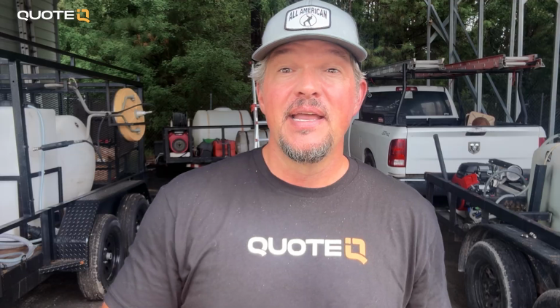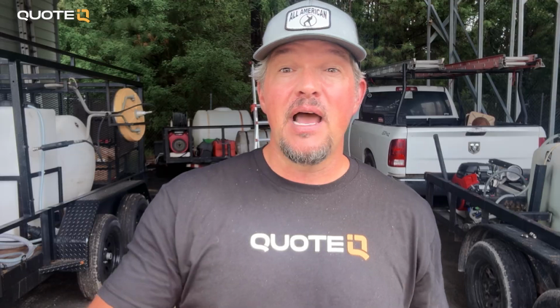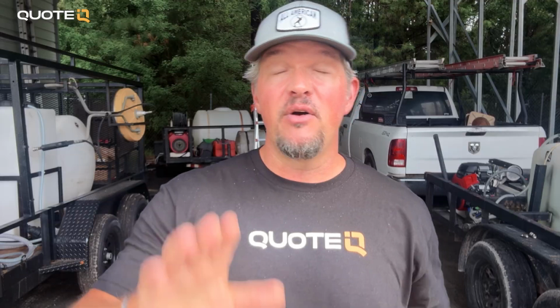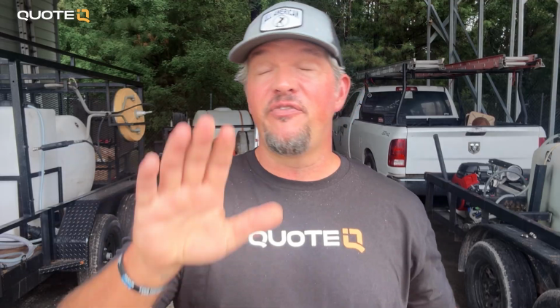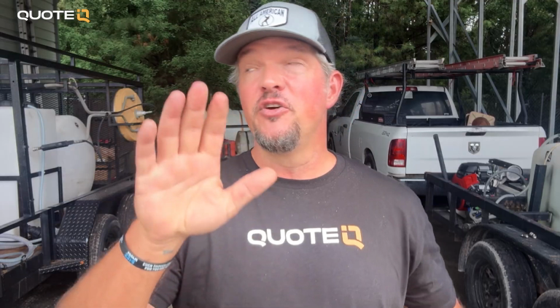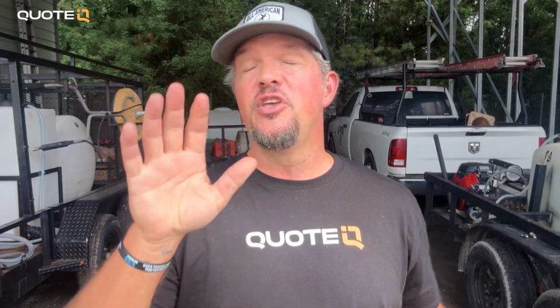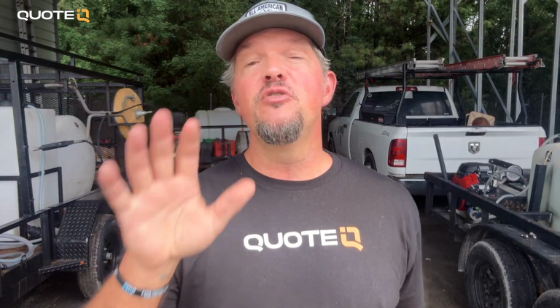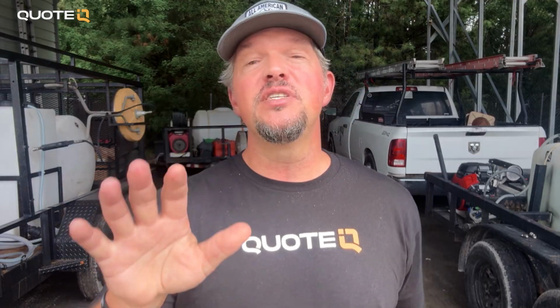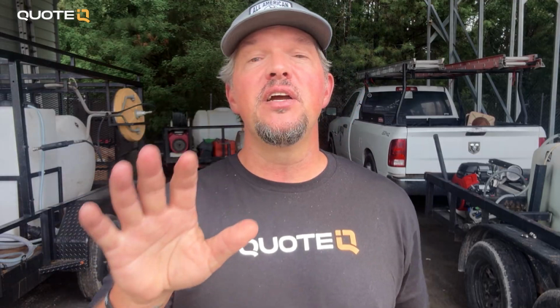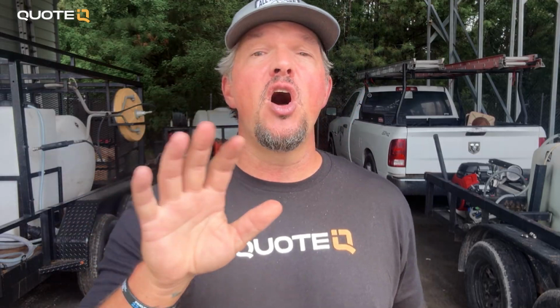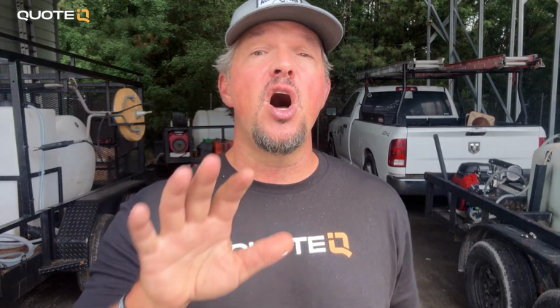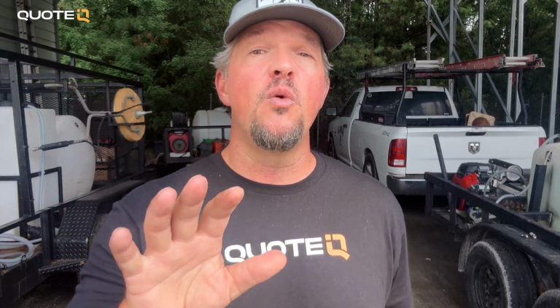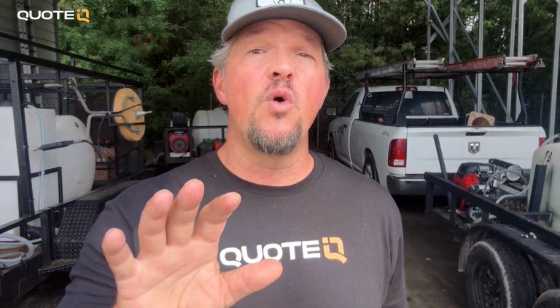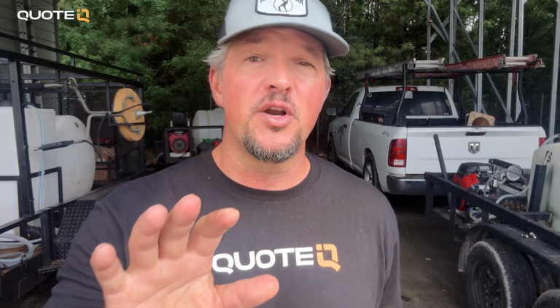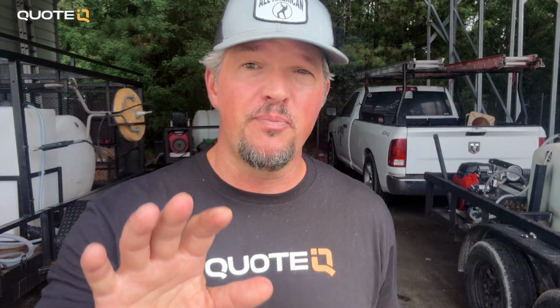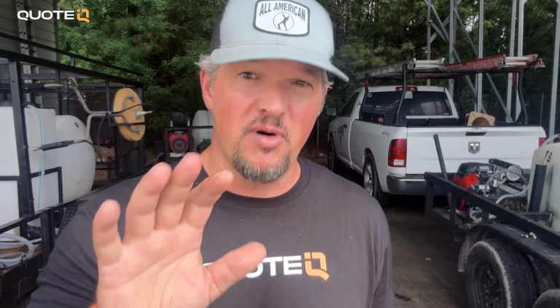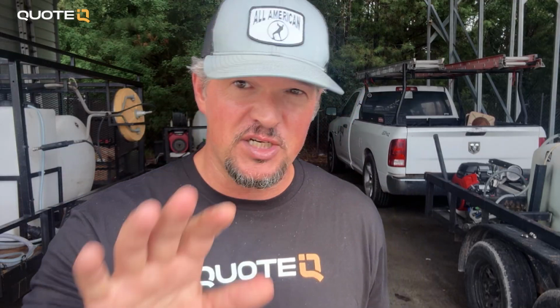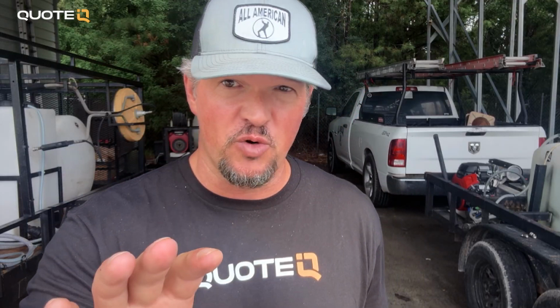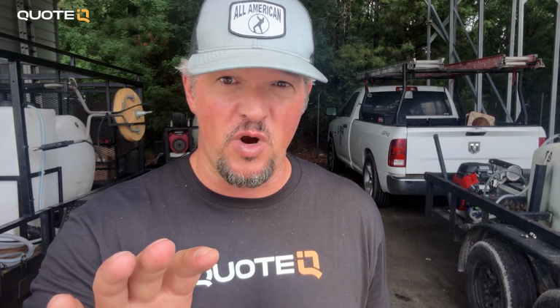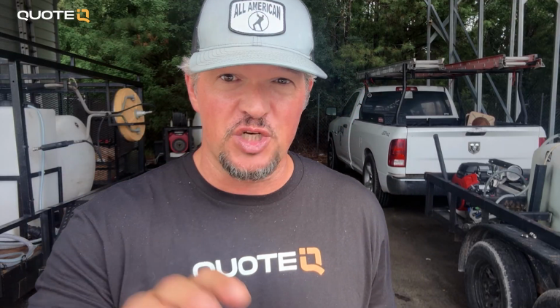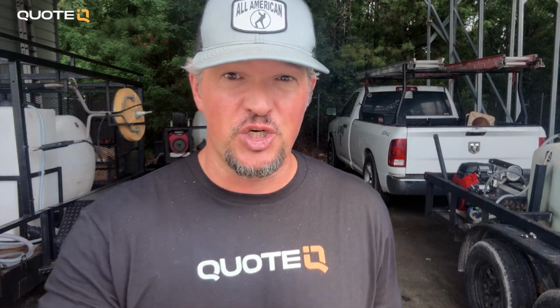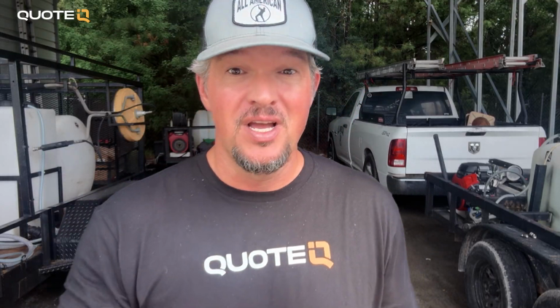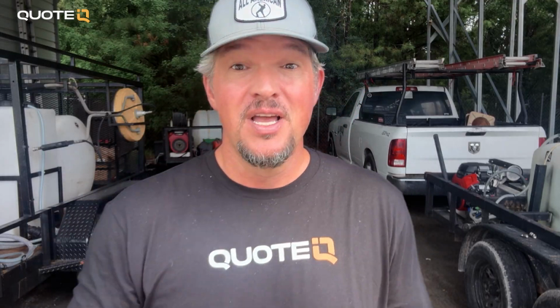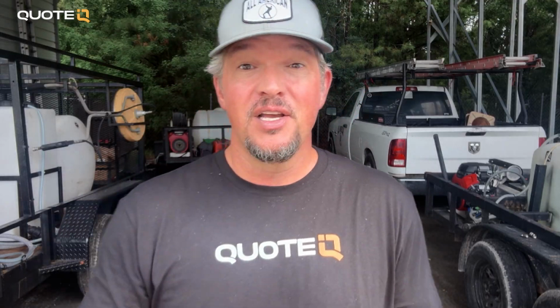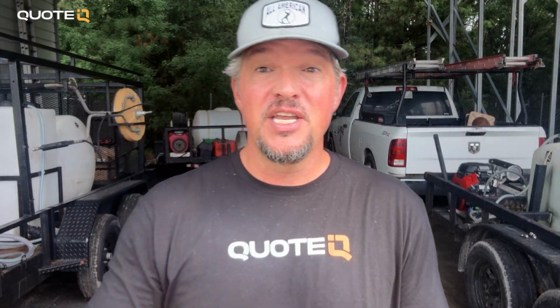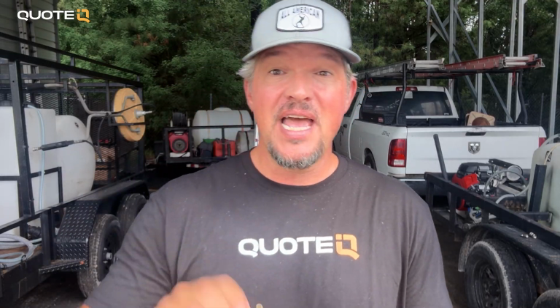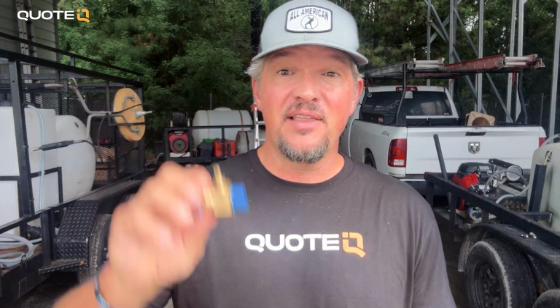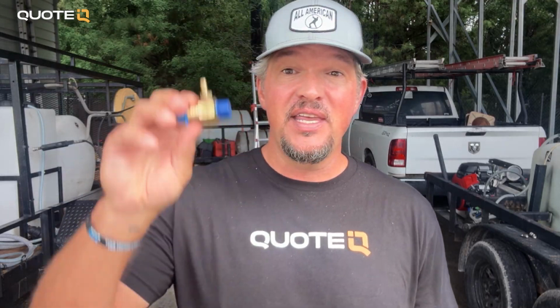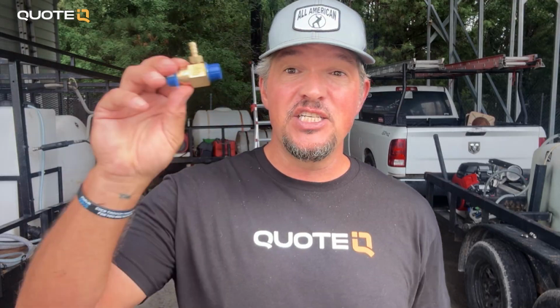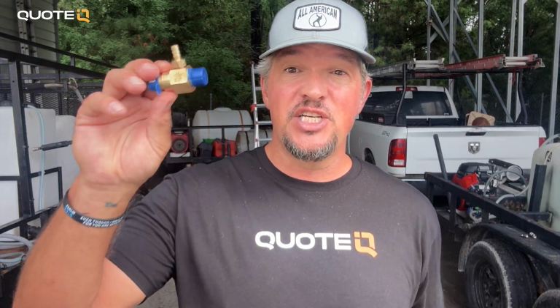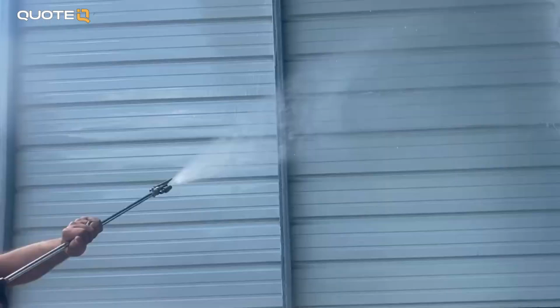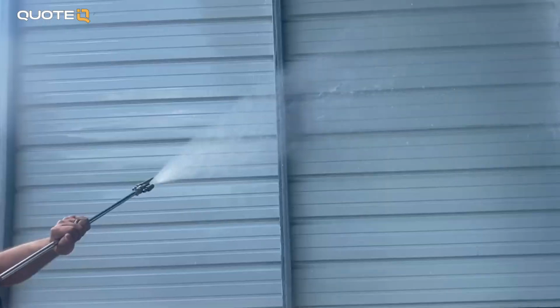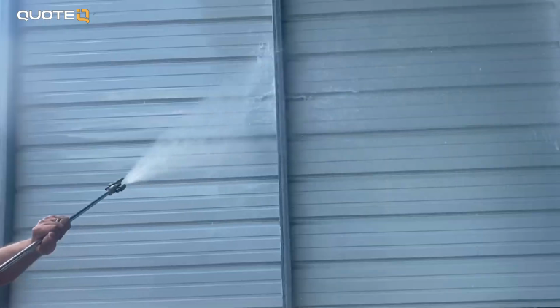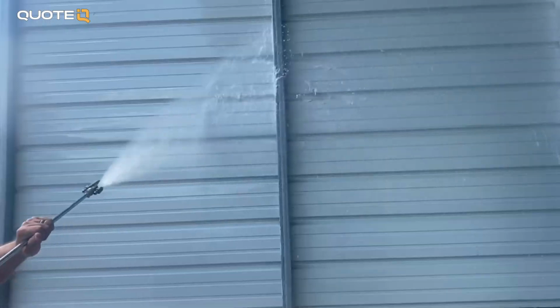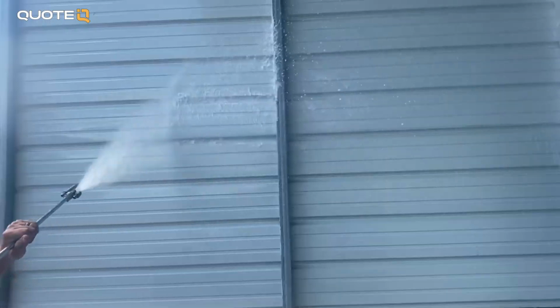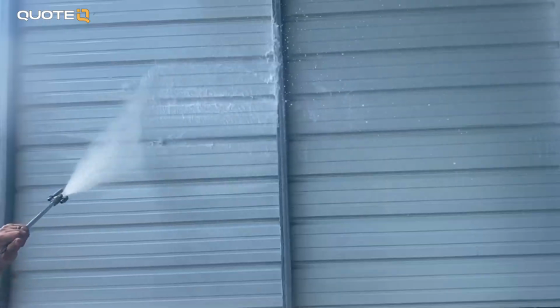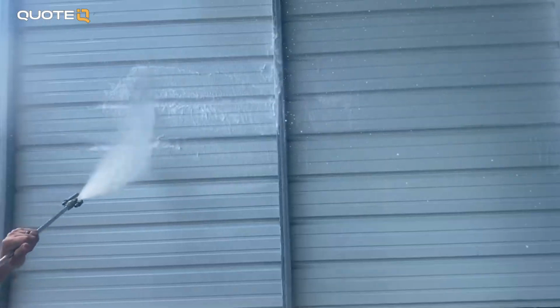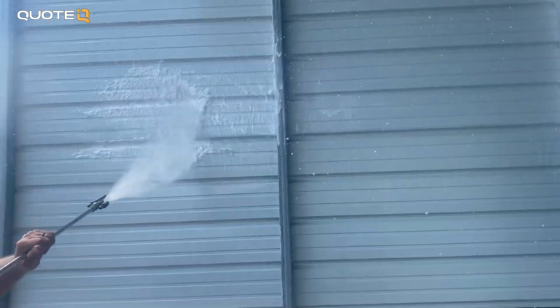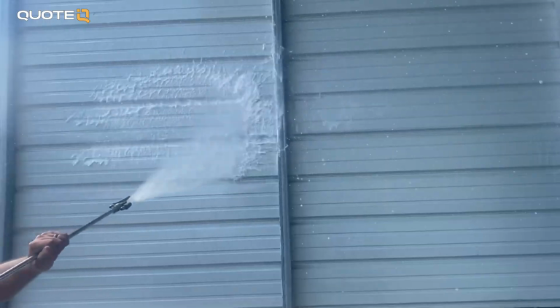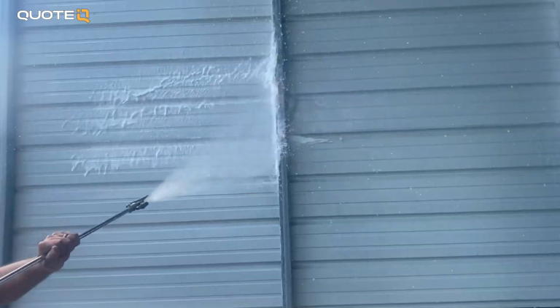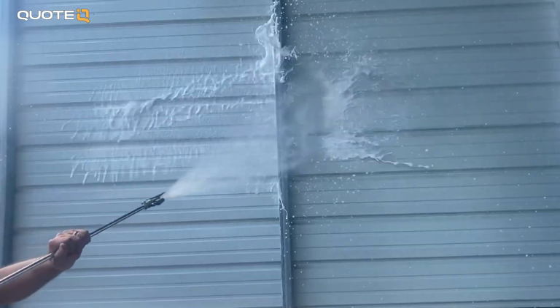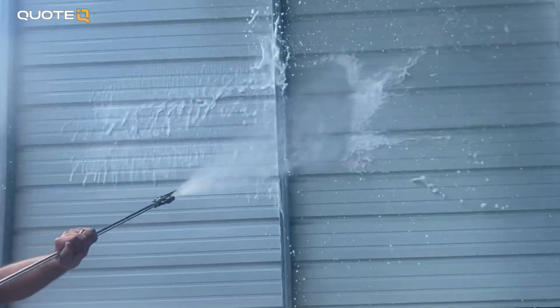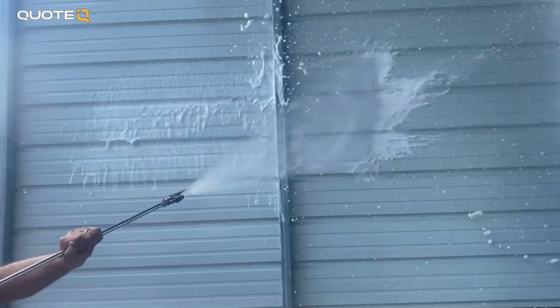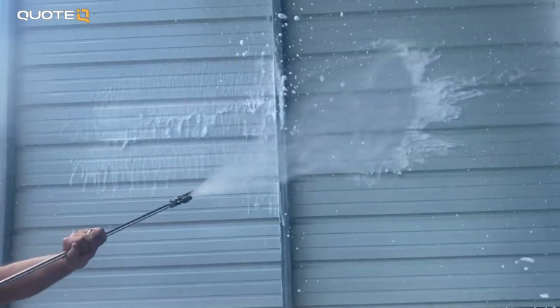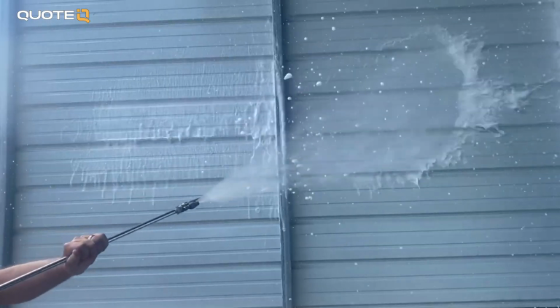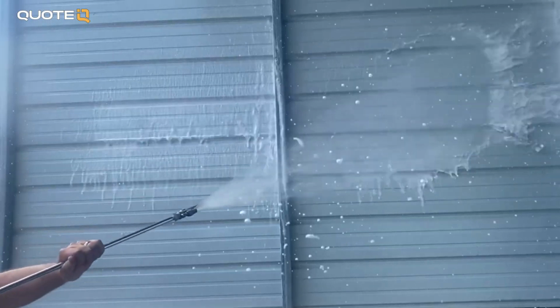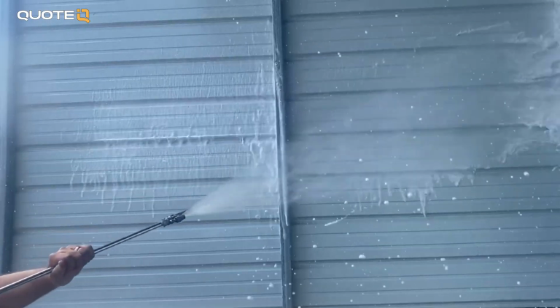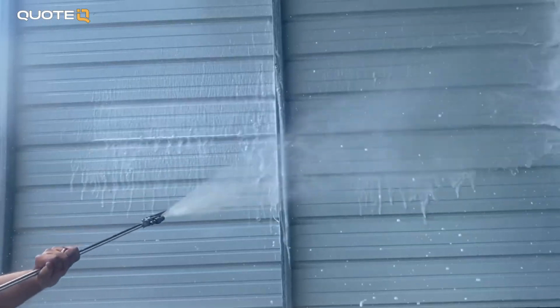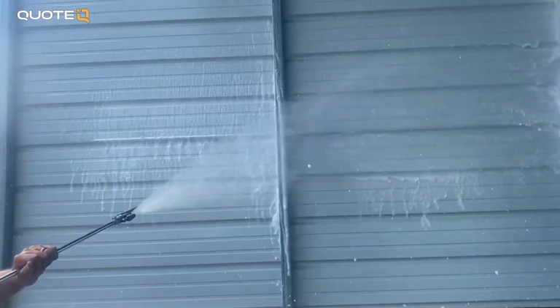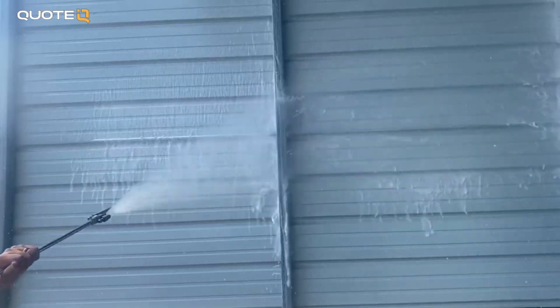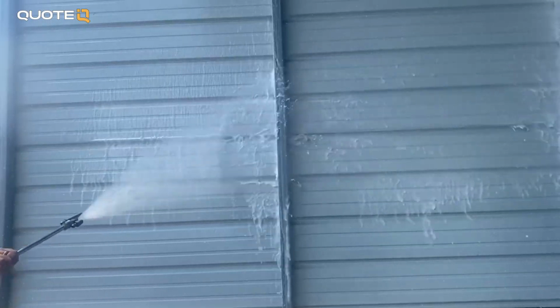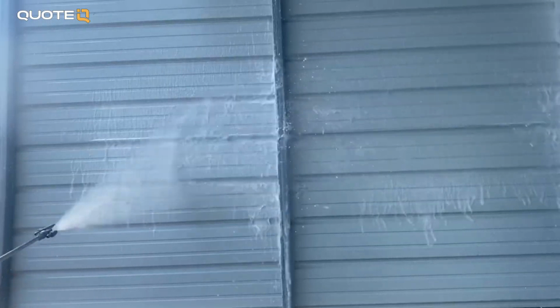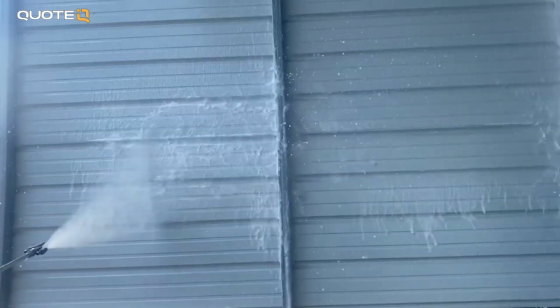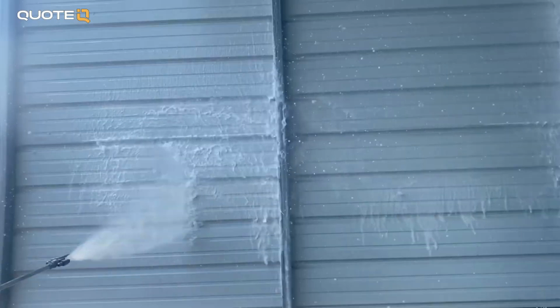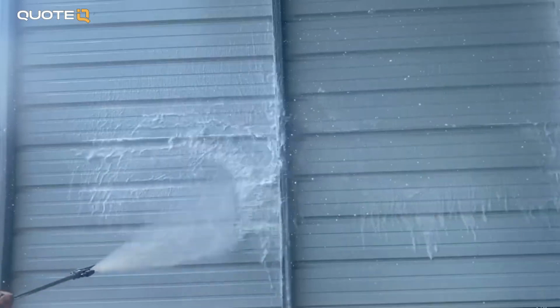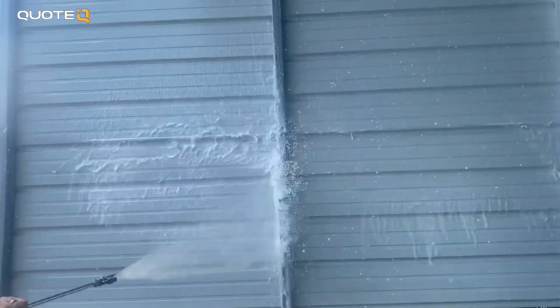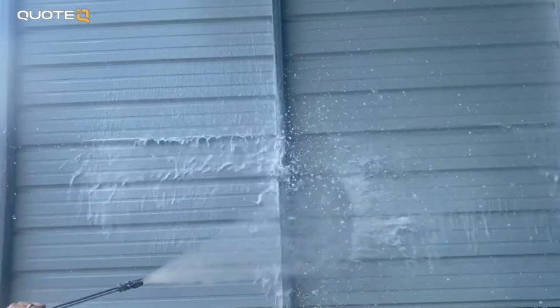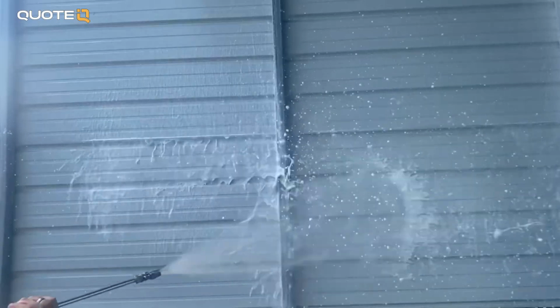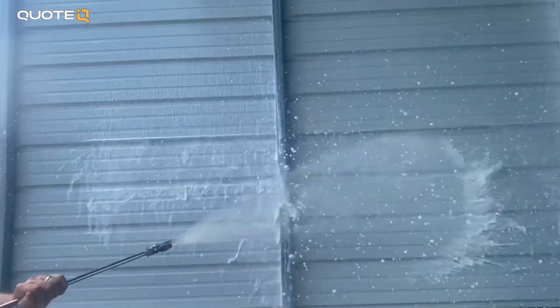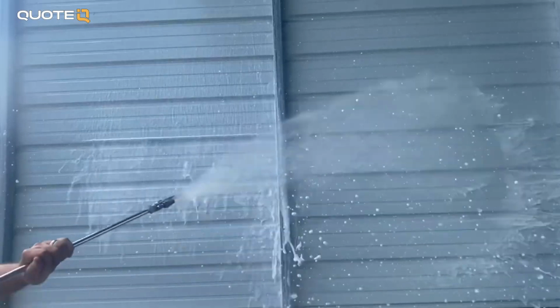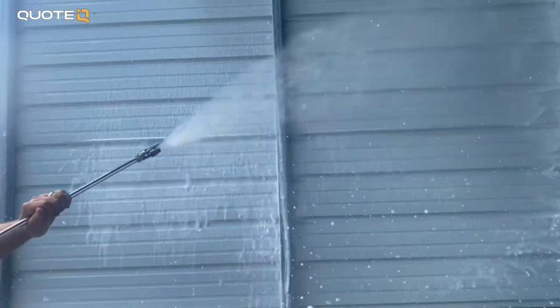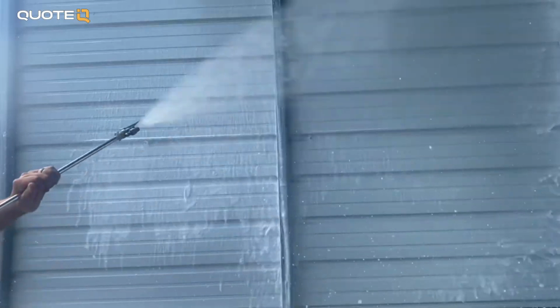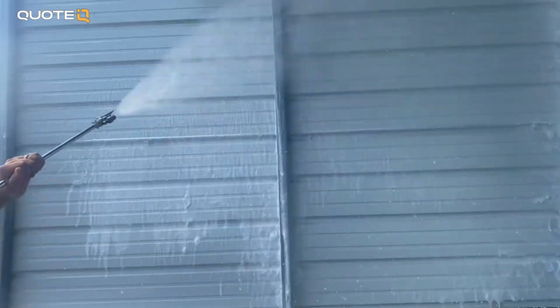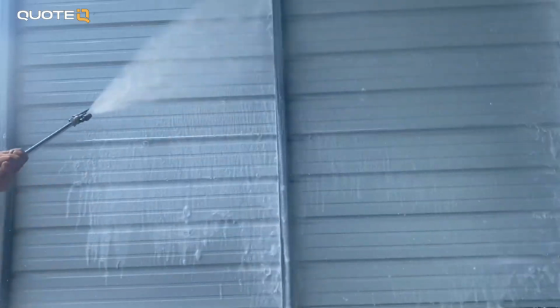Now, if you're using a hot water pressure washer, connect the injector where the water exits the burner, or at the hose reel like we do.